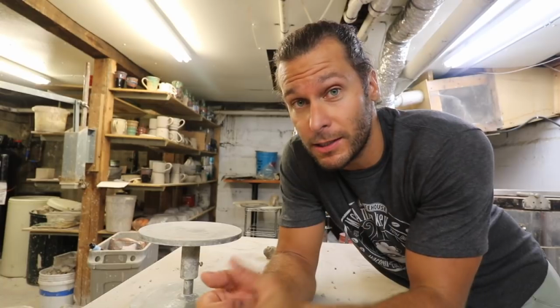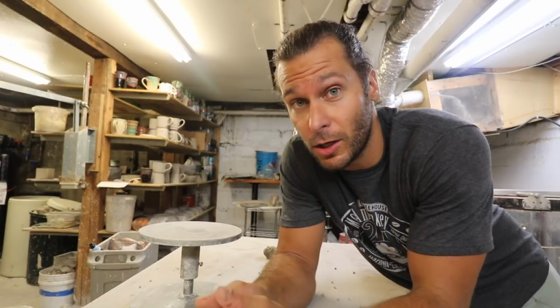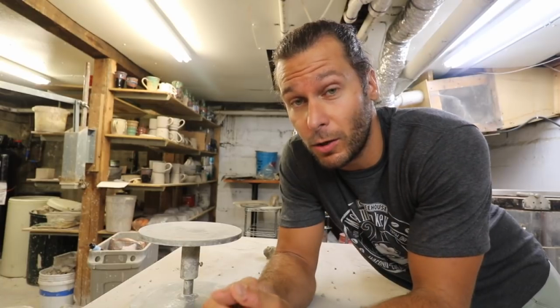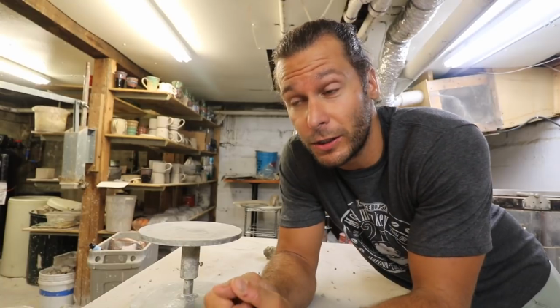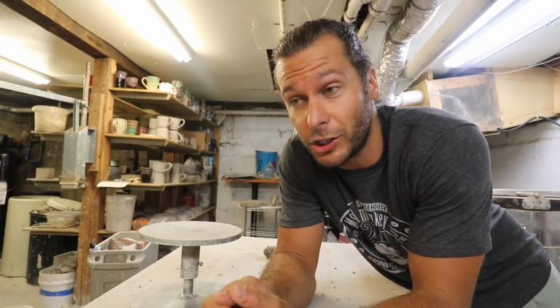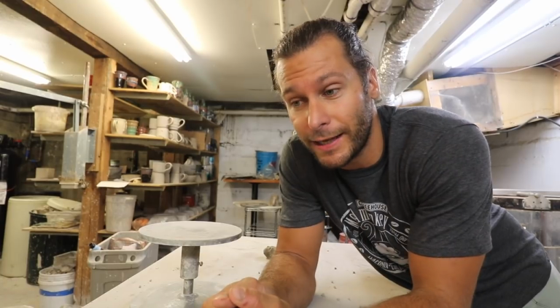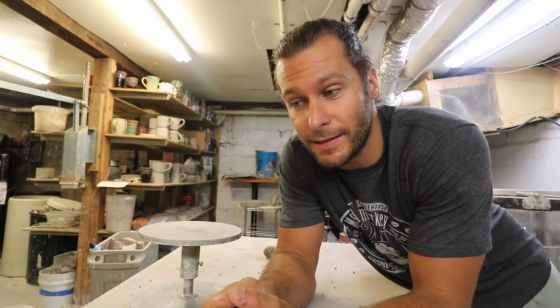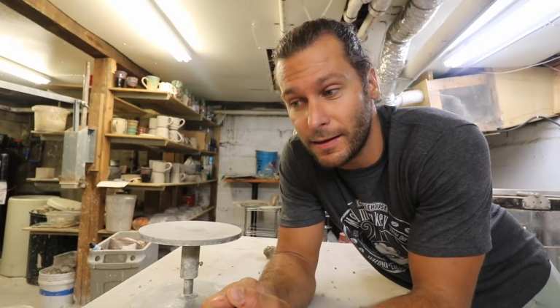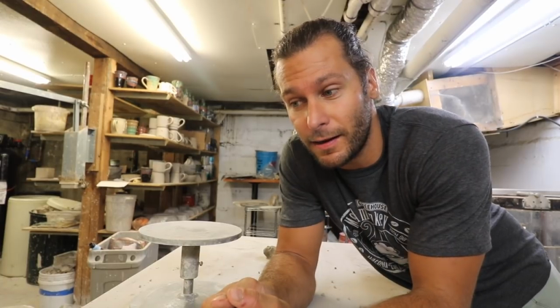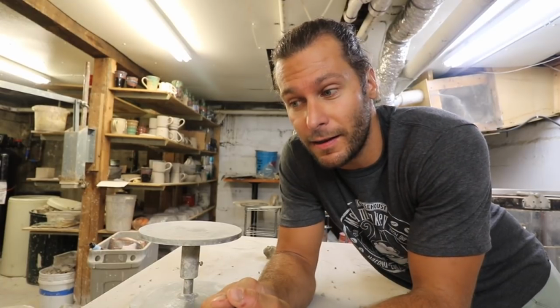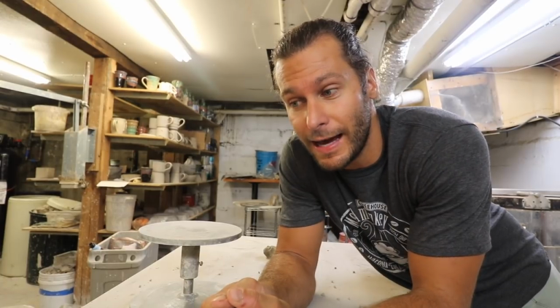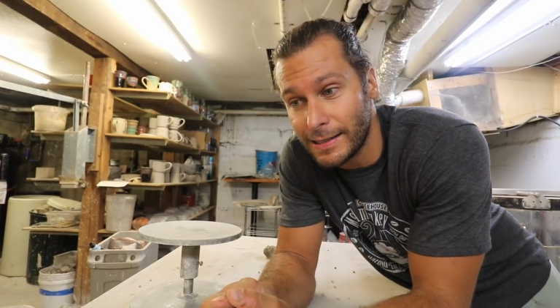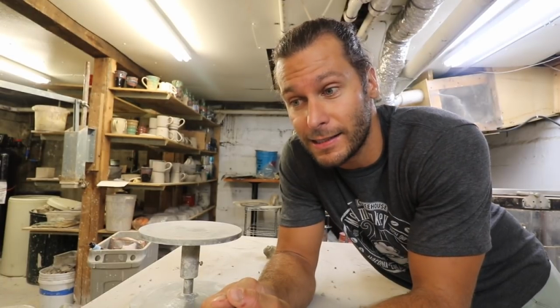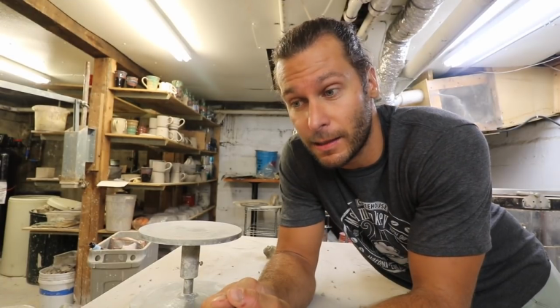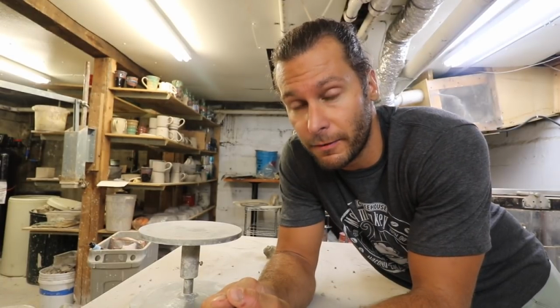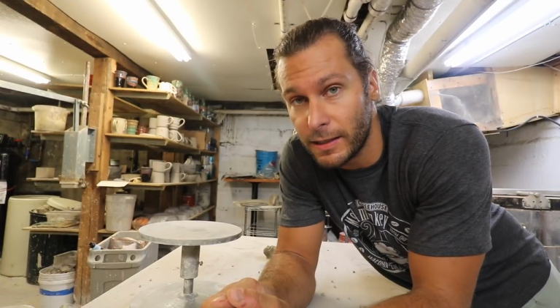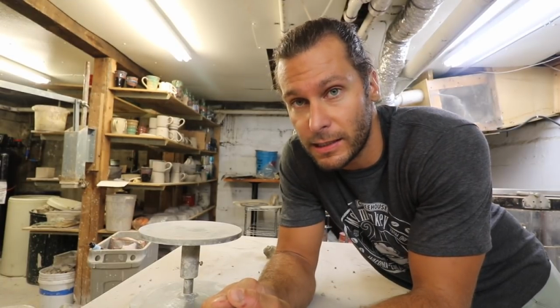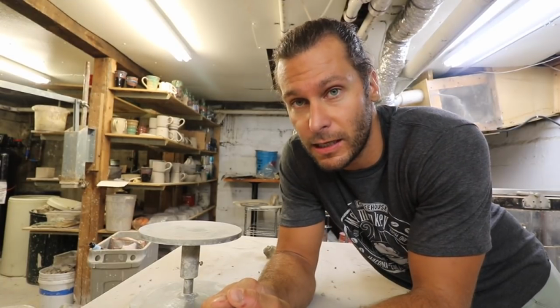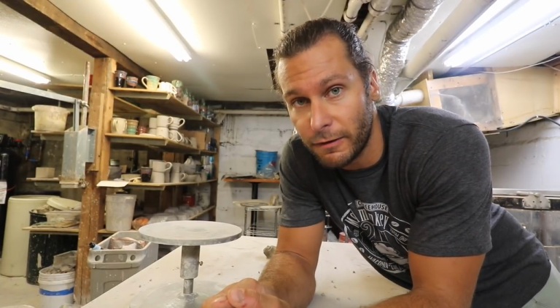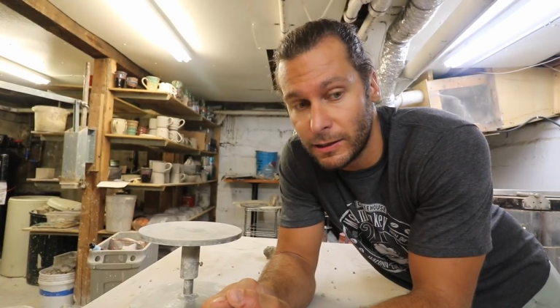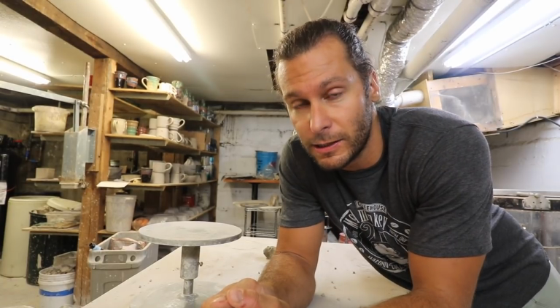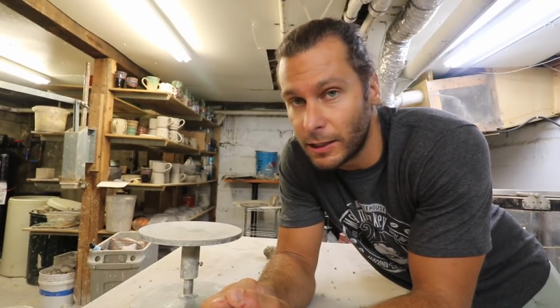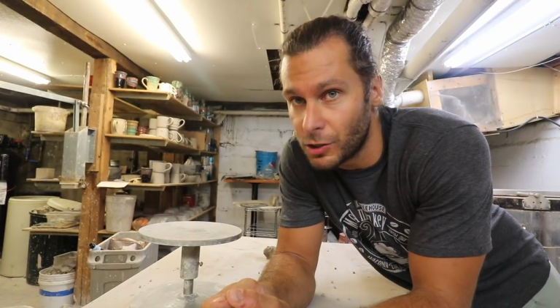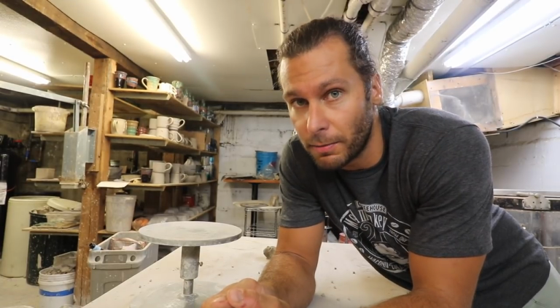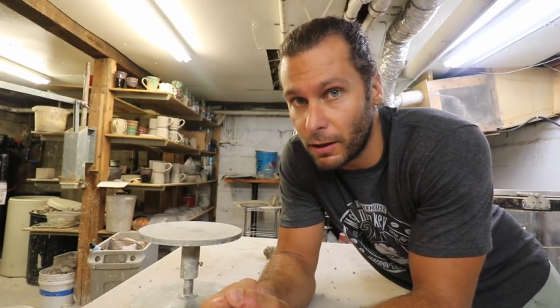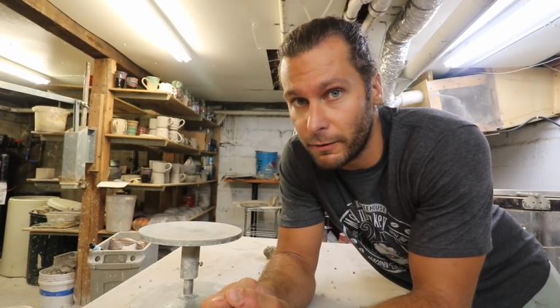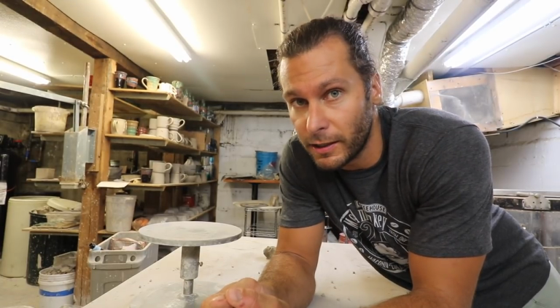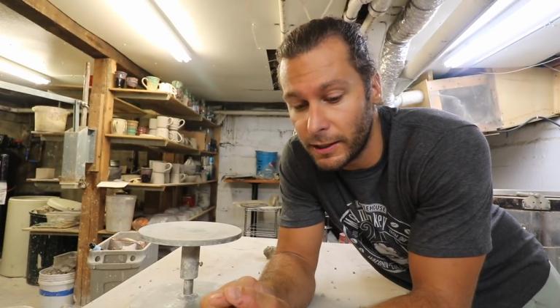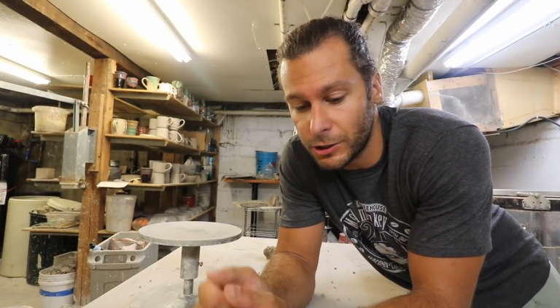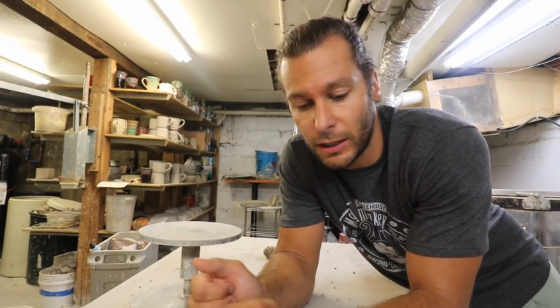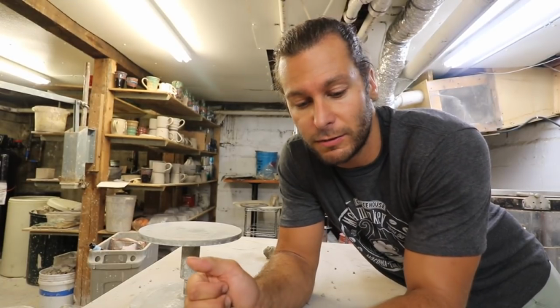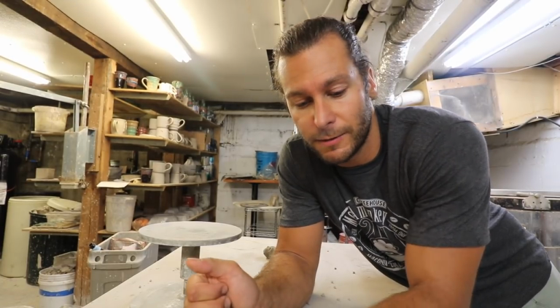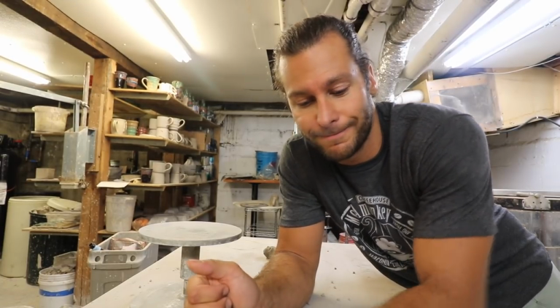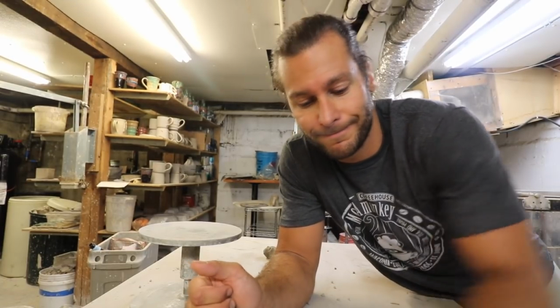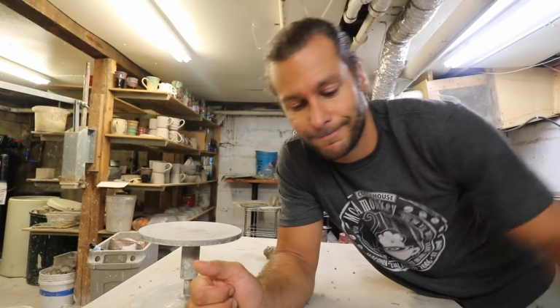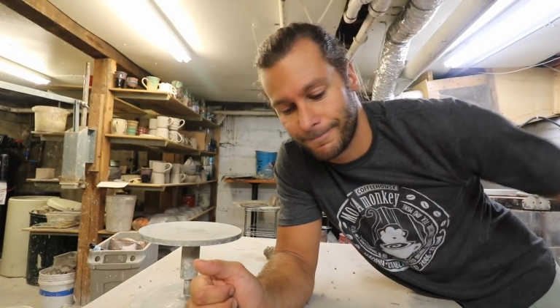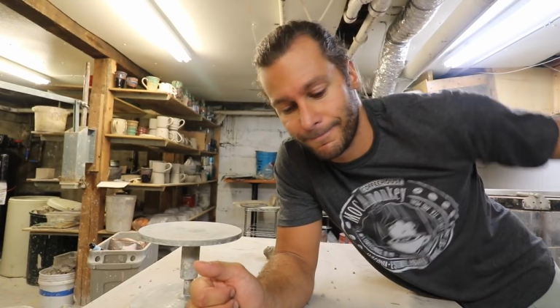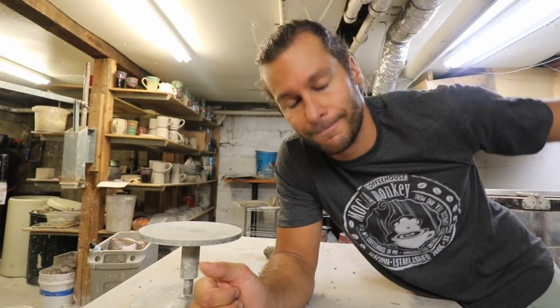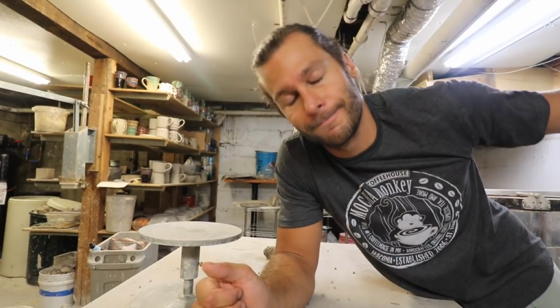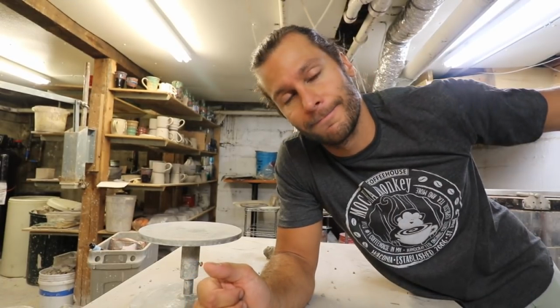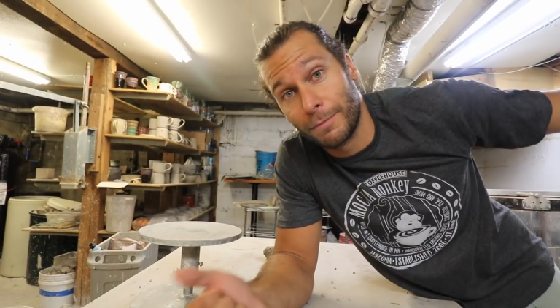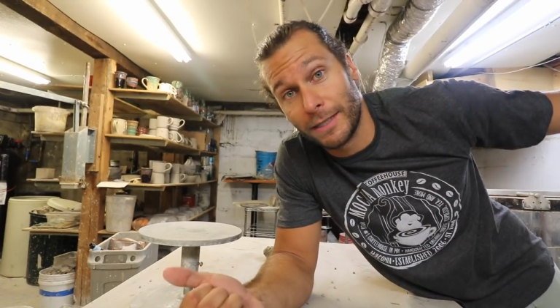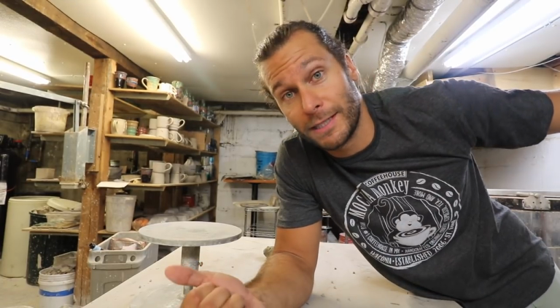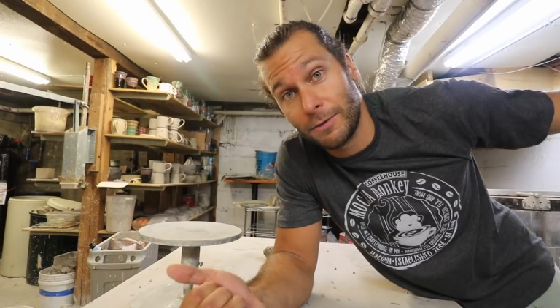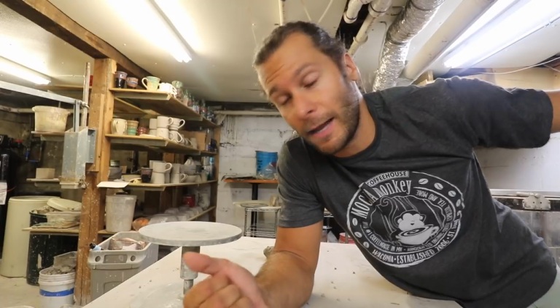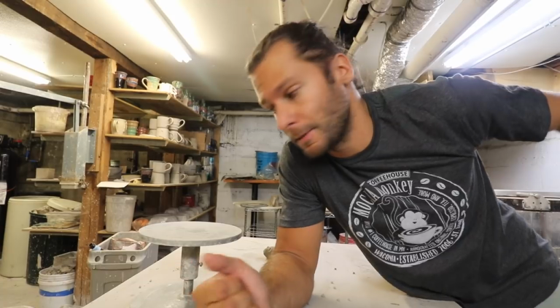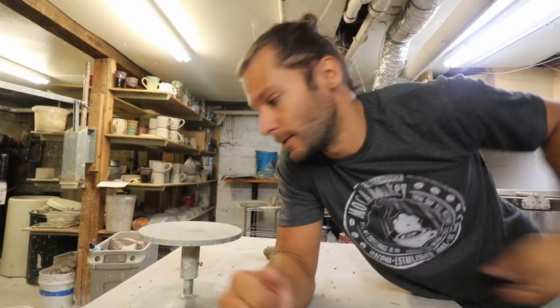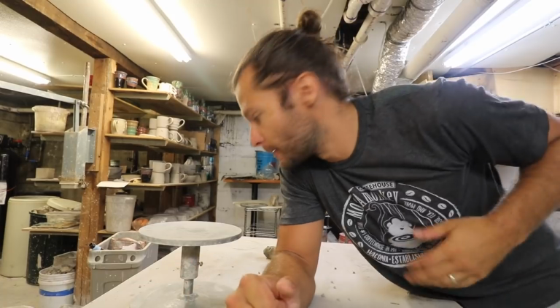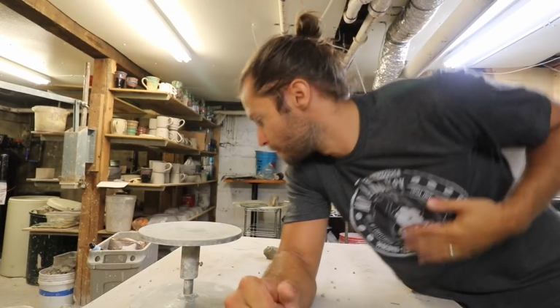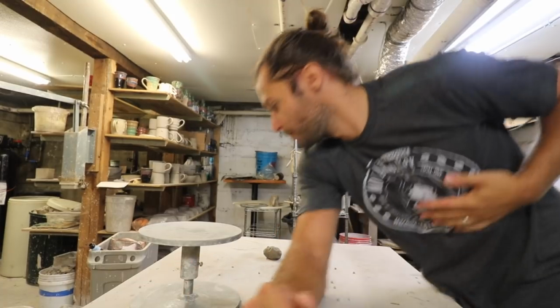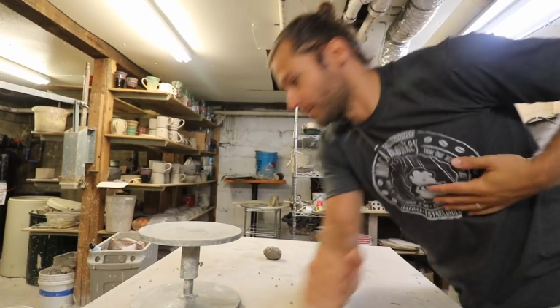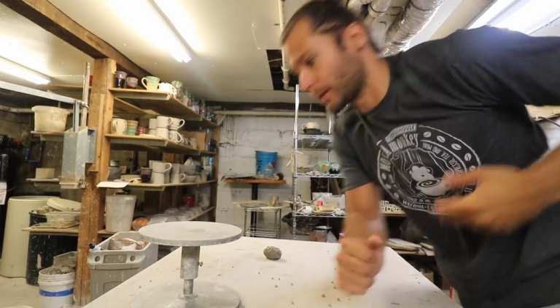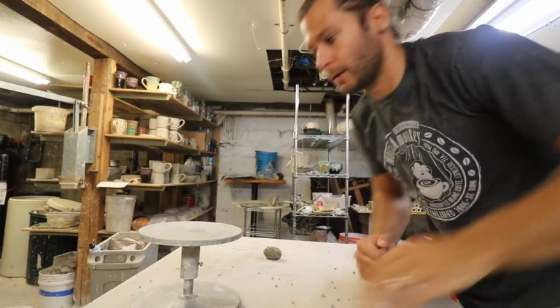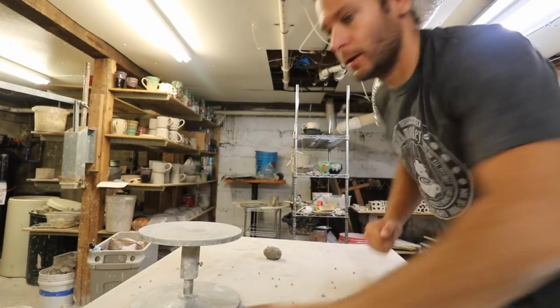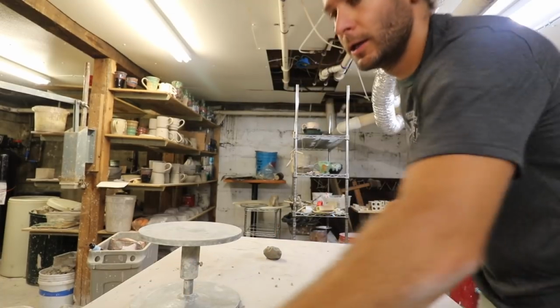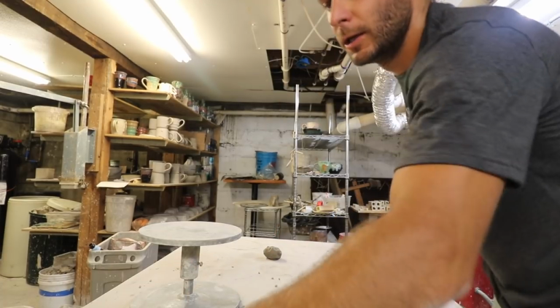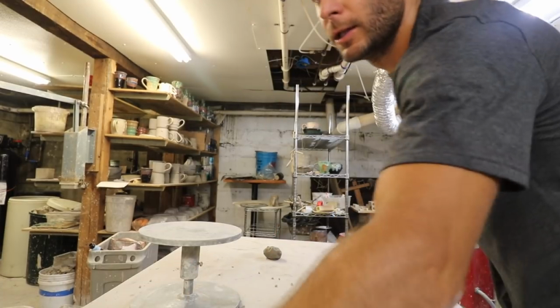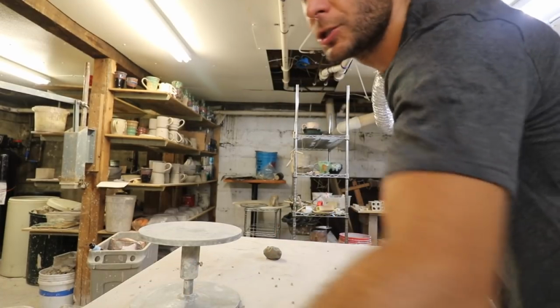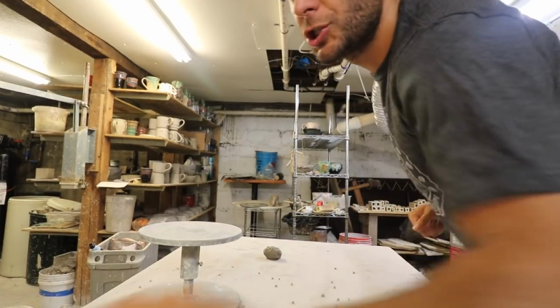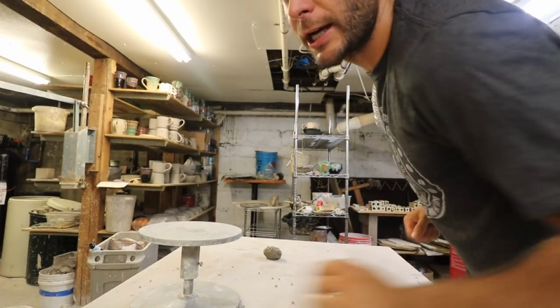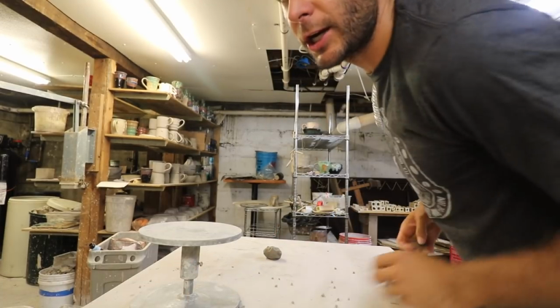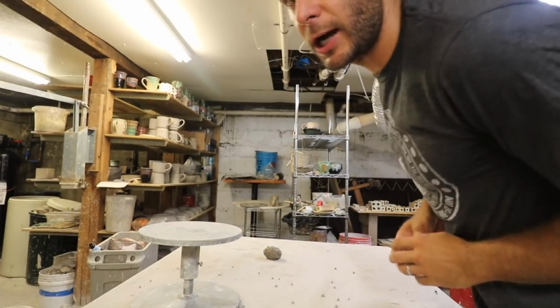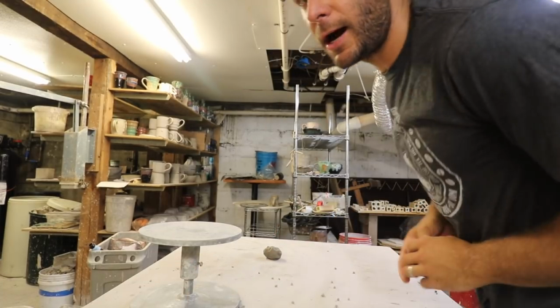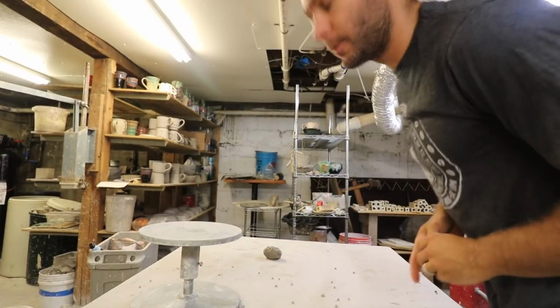So chances are that some of this stuff is going to drip all over the kiln shelves. But let's see what happens. Let's check her out.